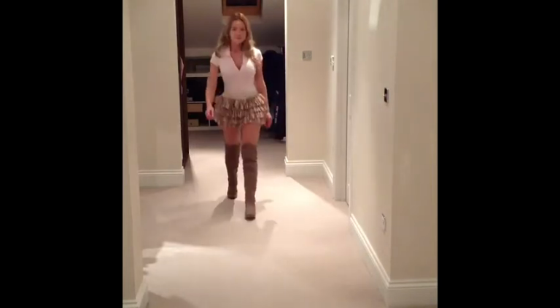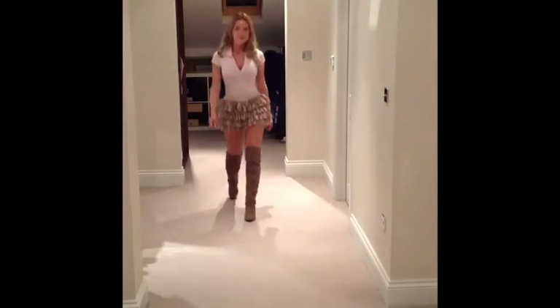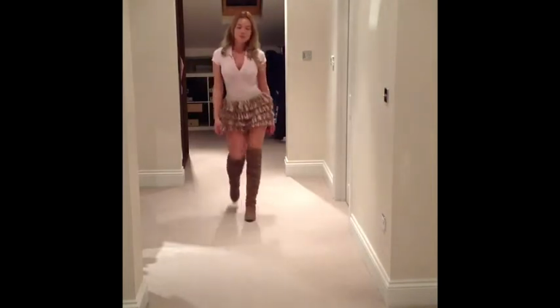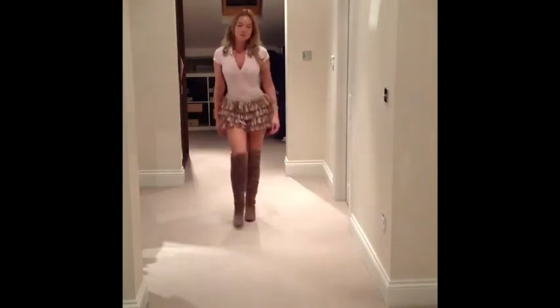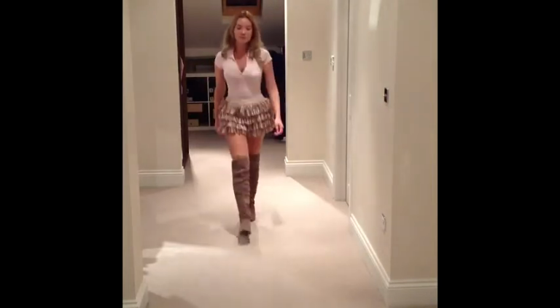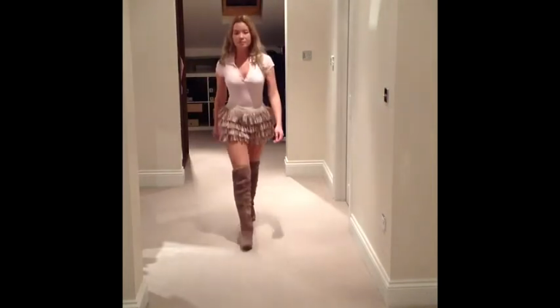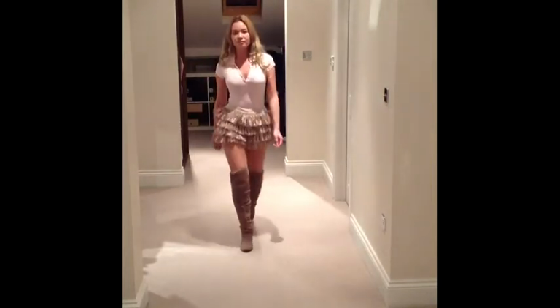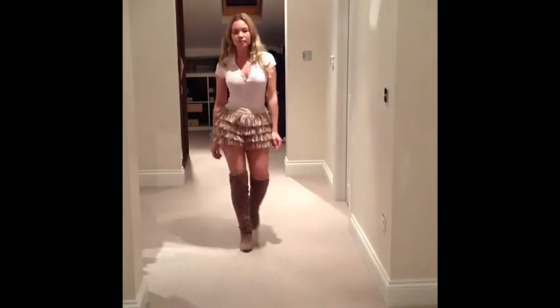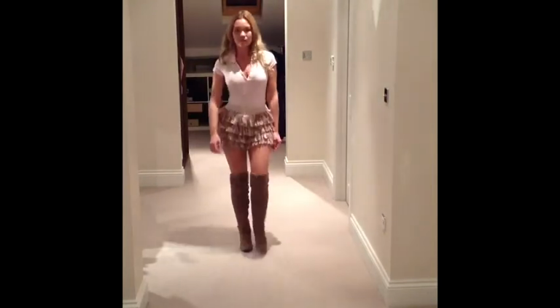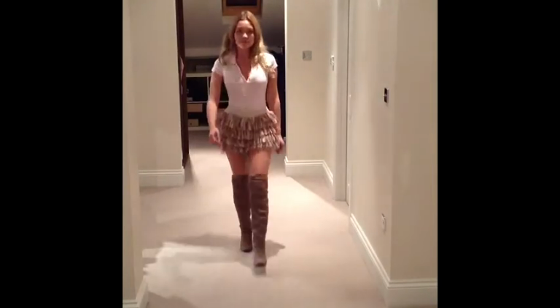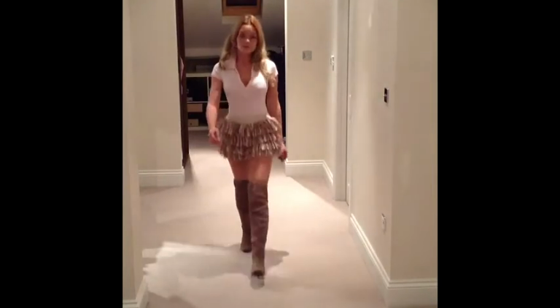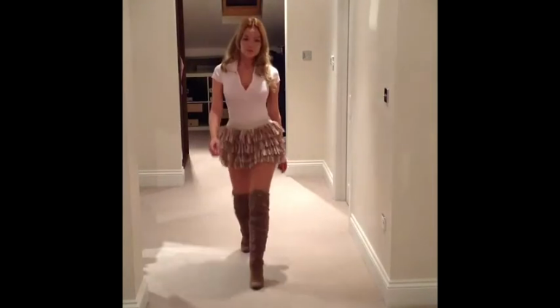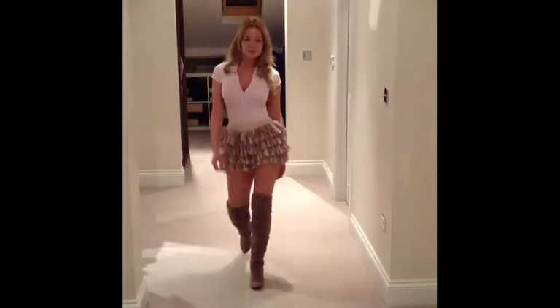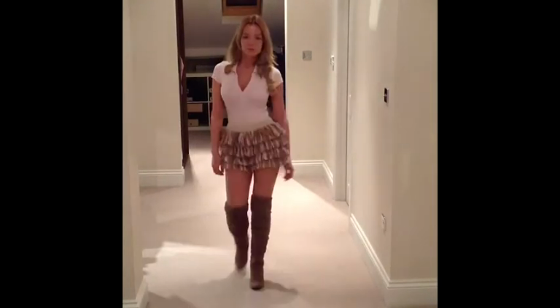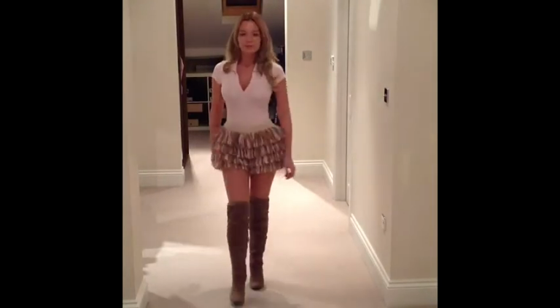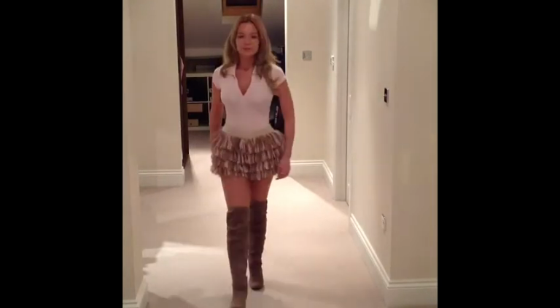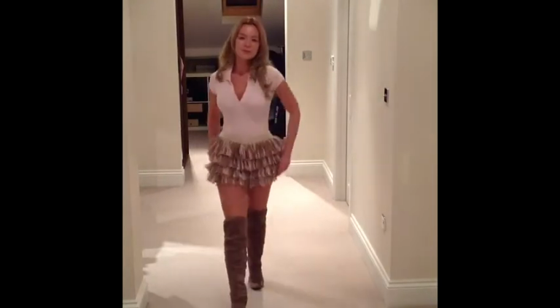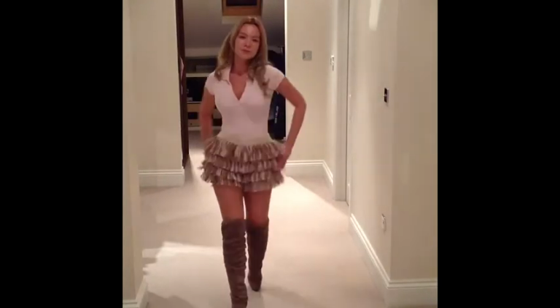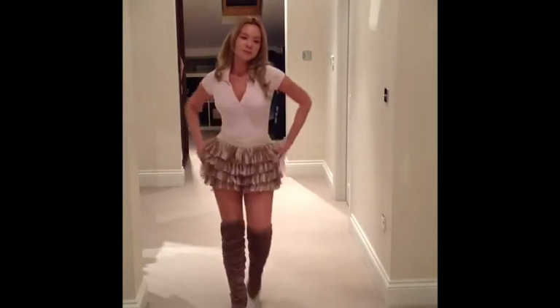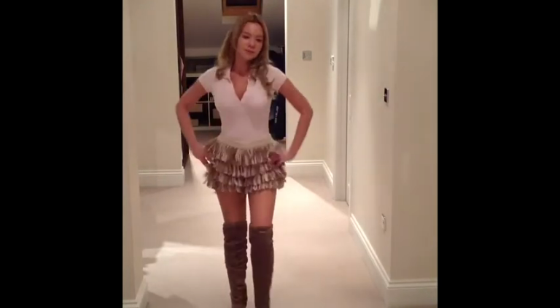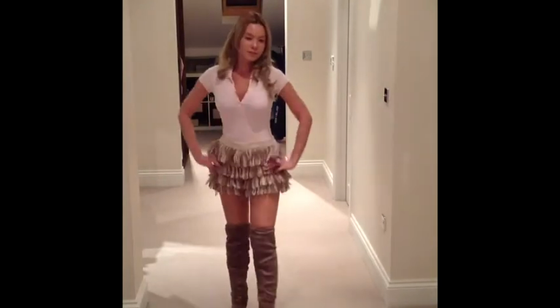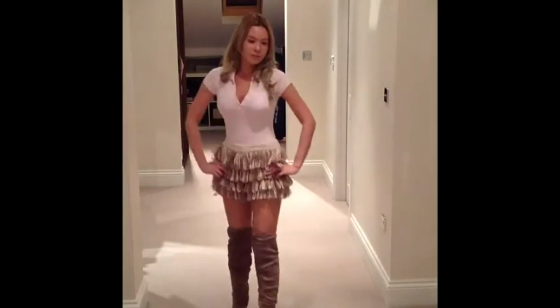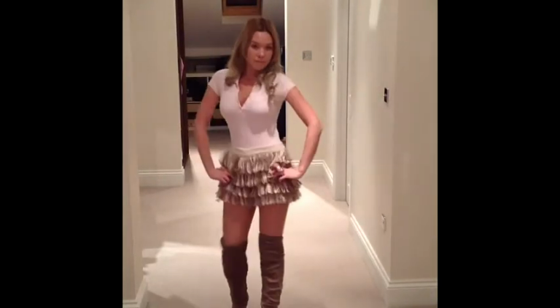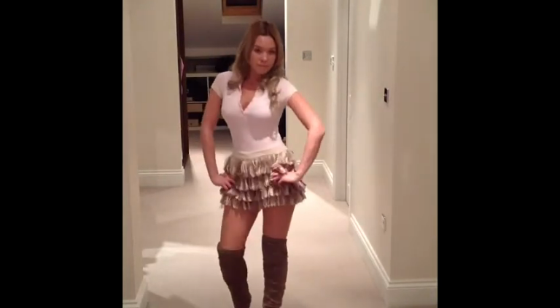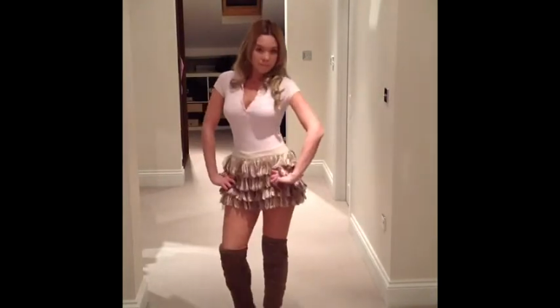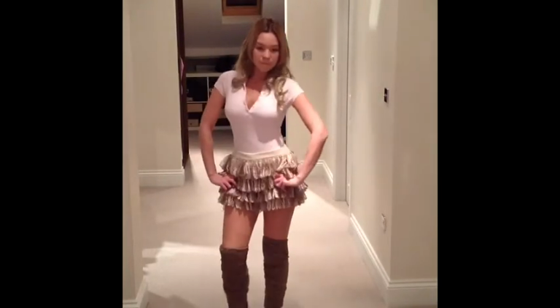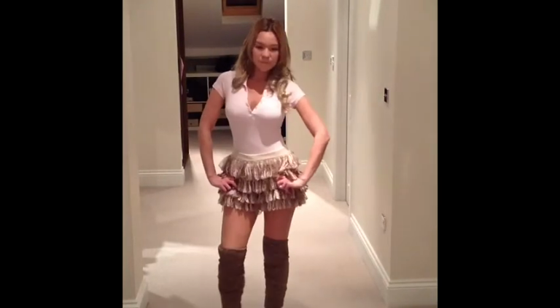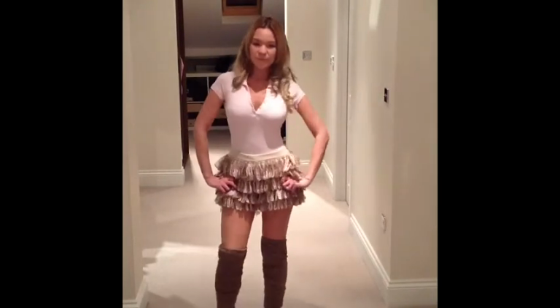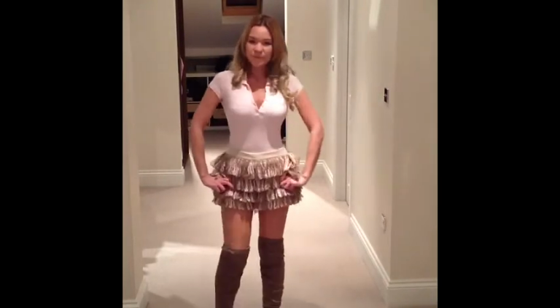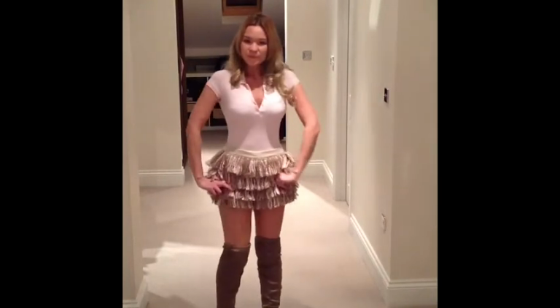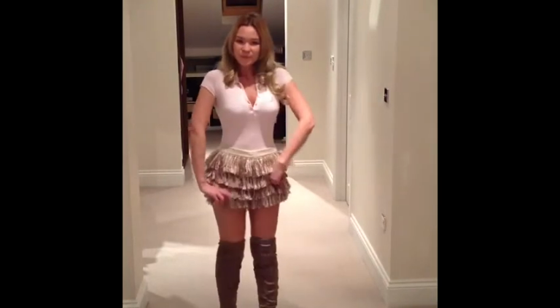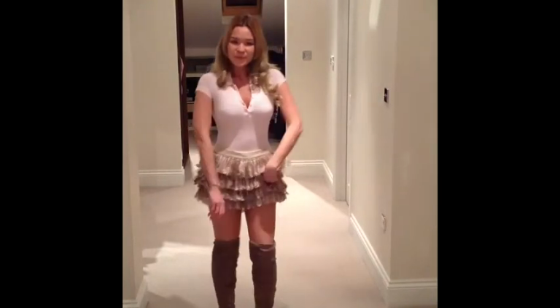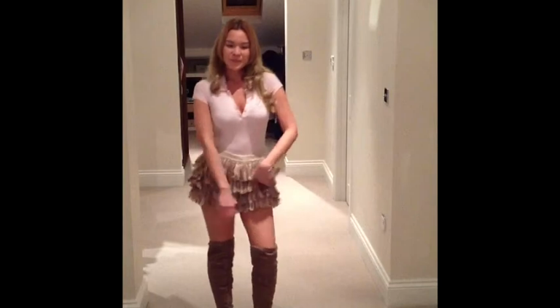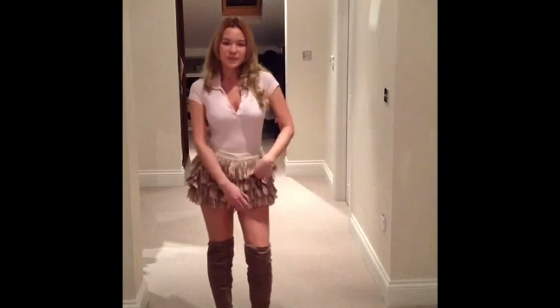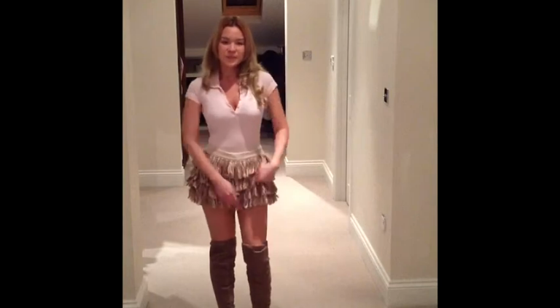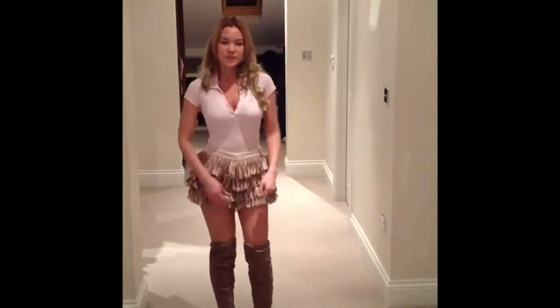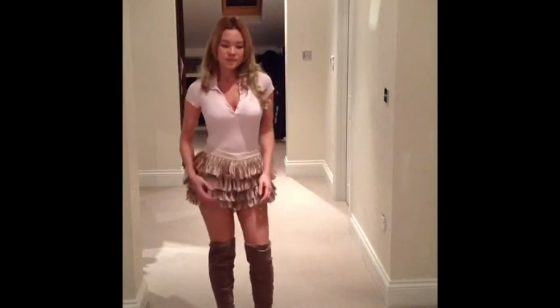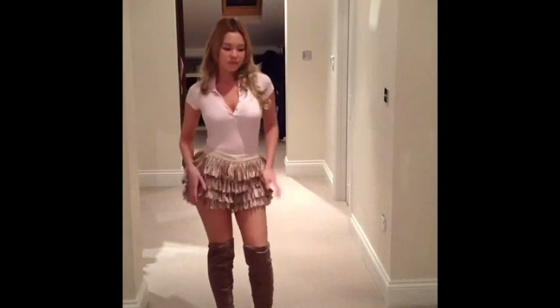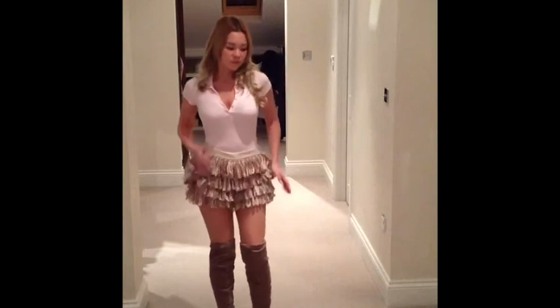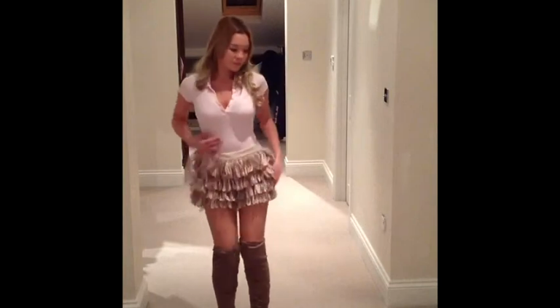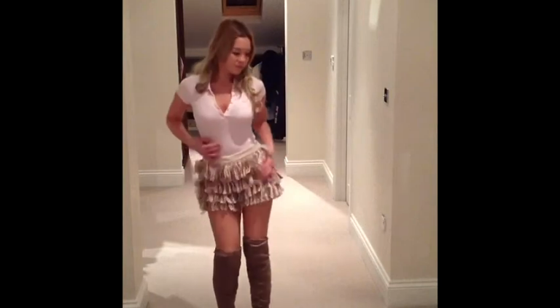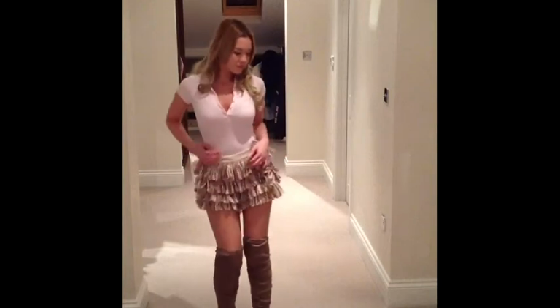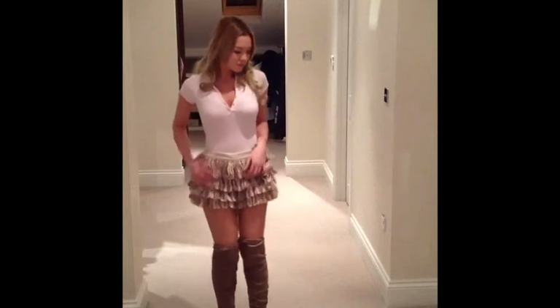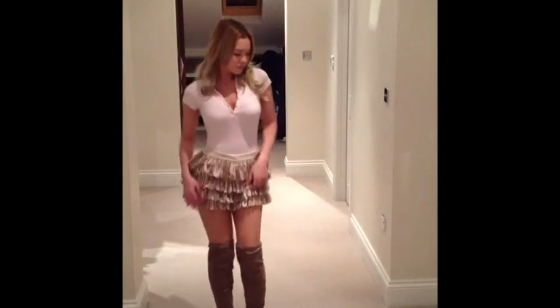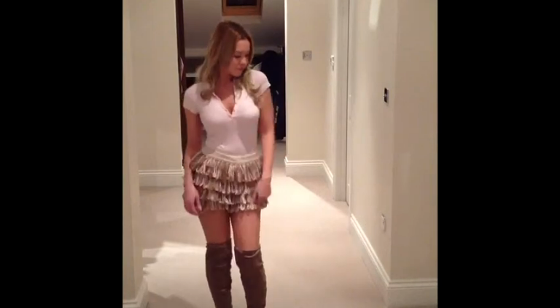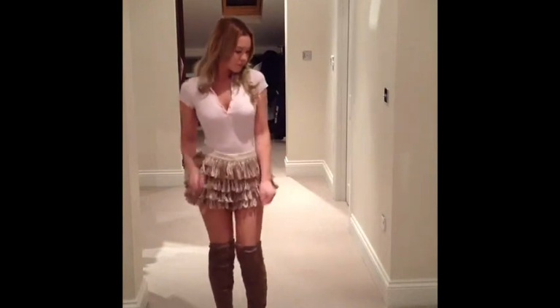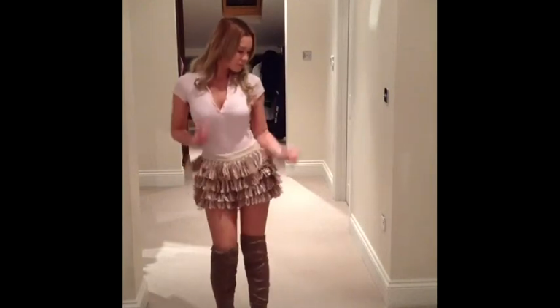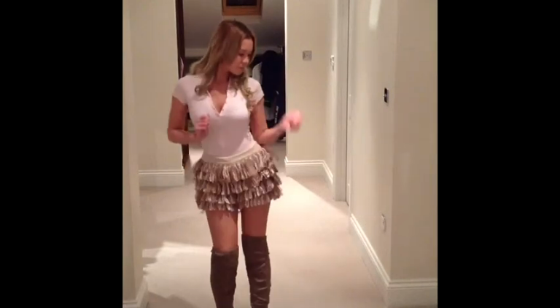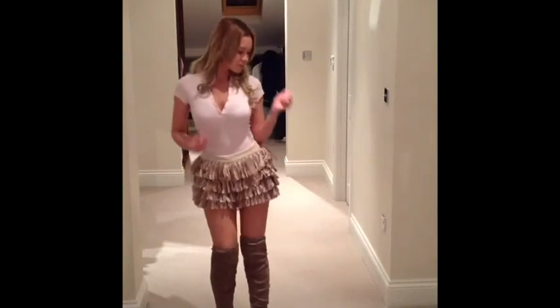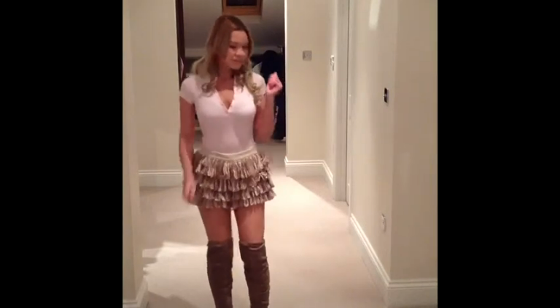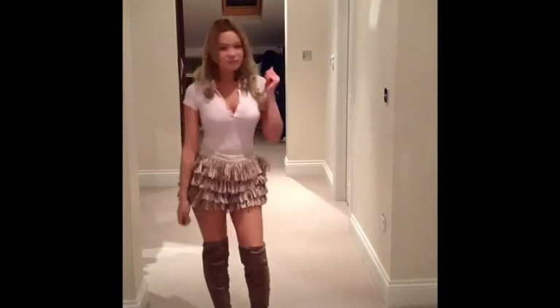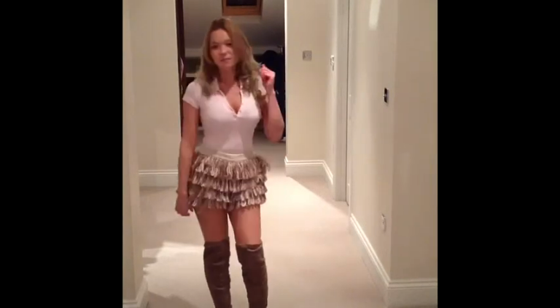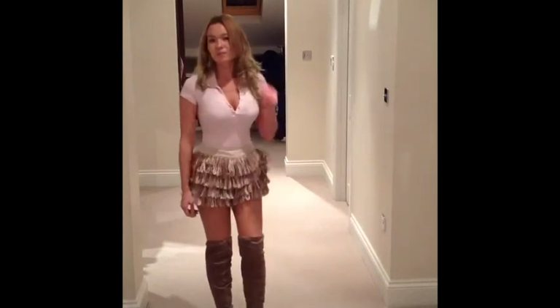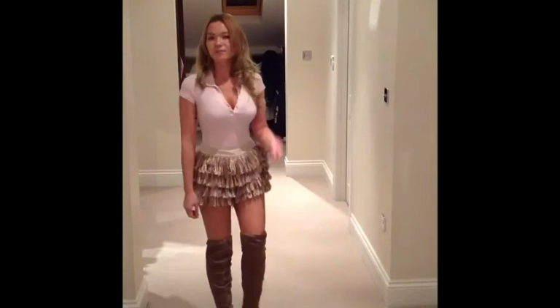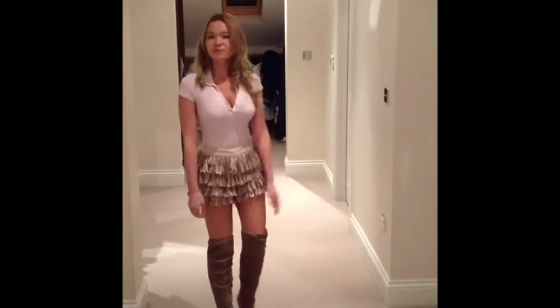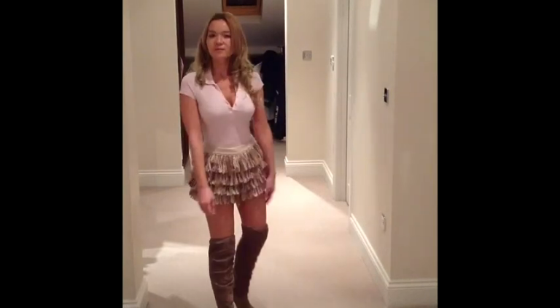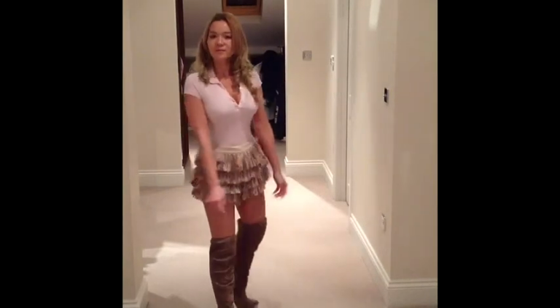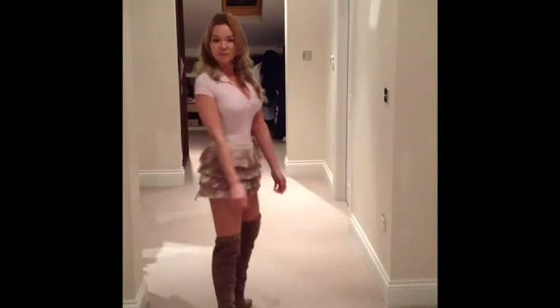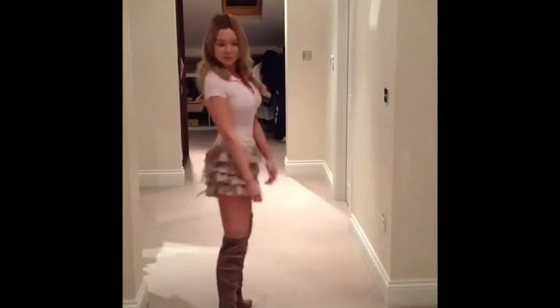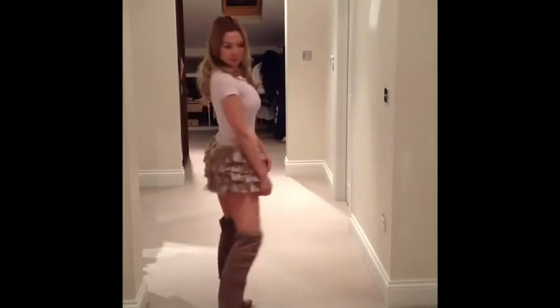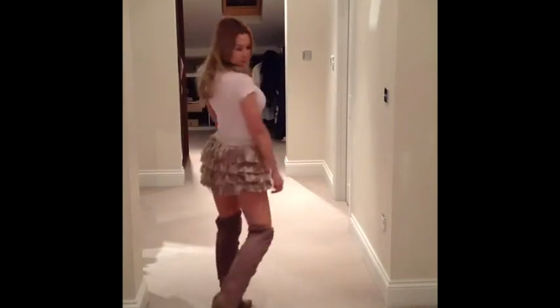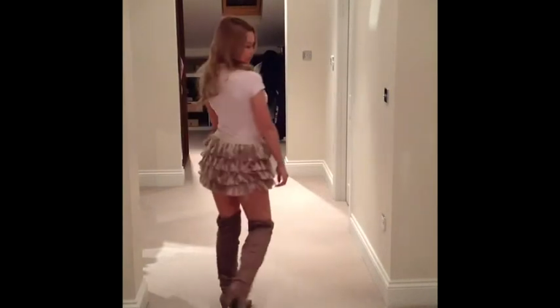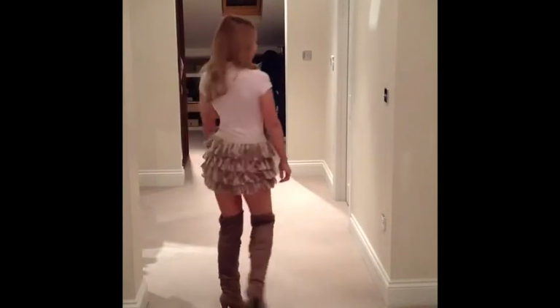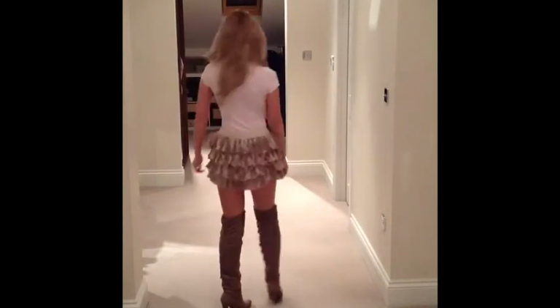Top is from H&M, the ruffle shorts are from Topshop and the over-knee boots are from Primark.